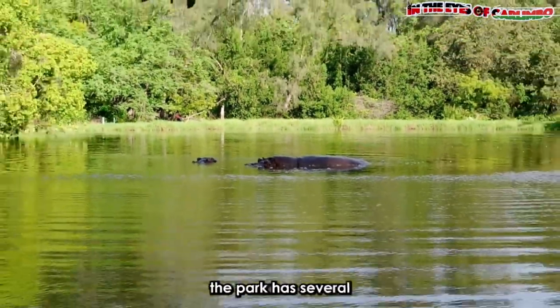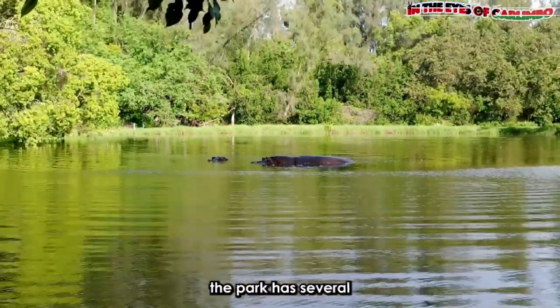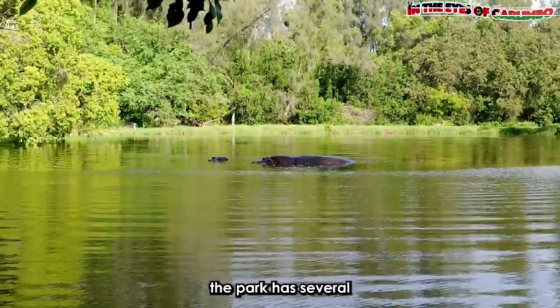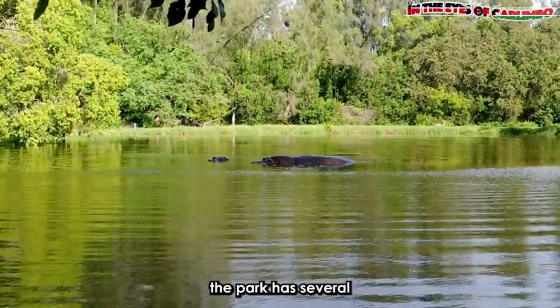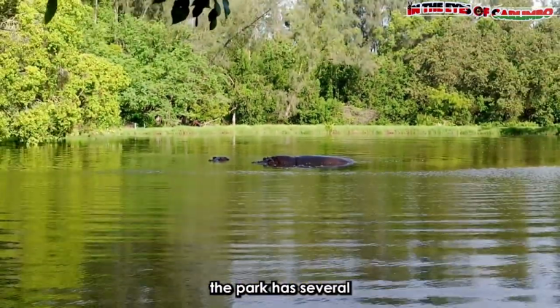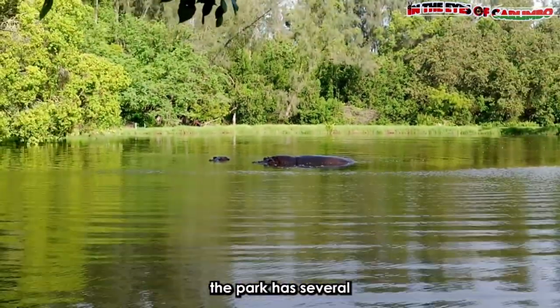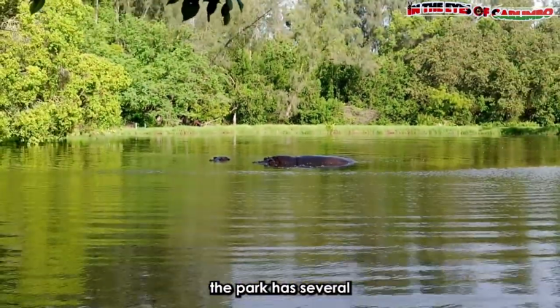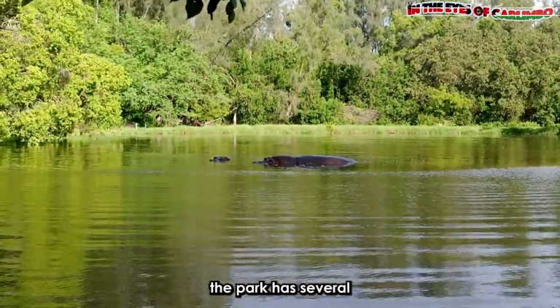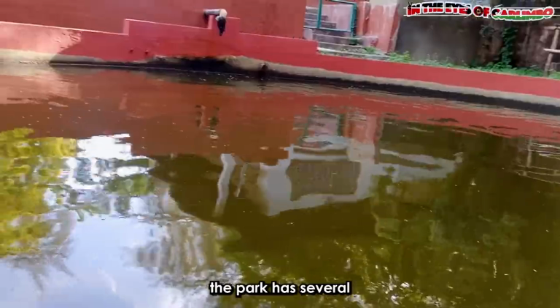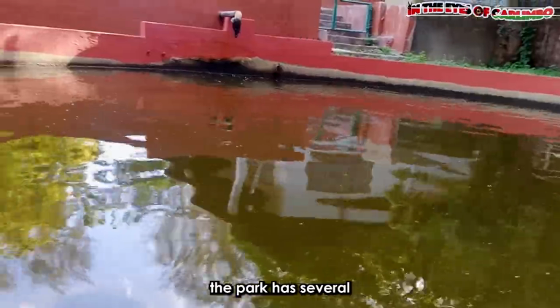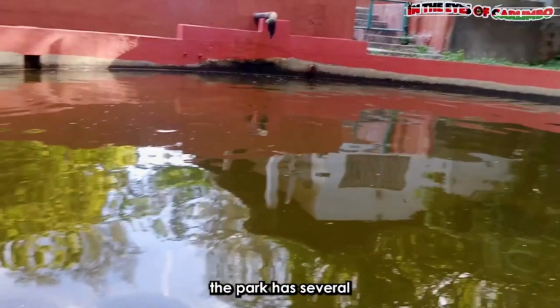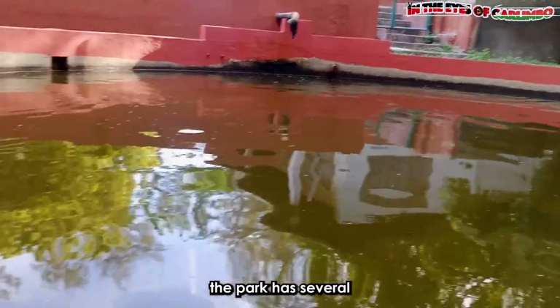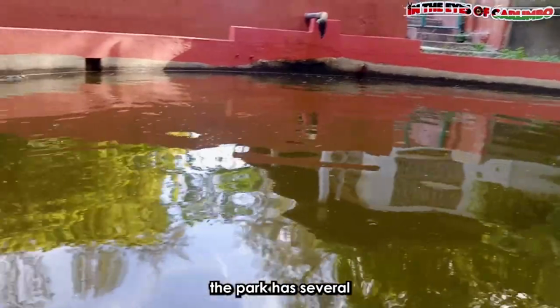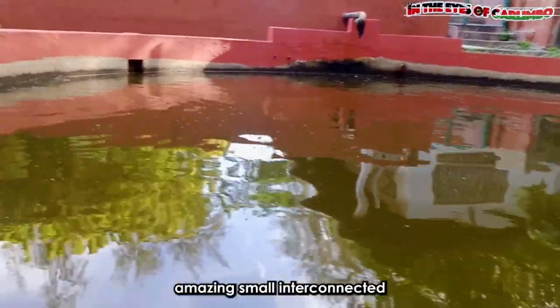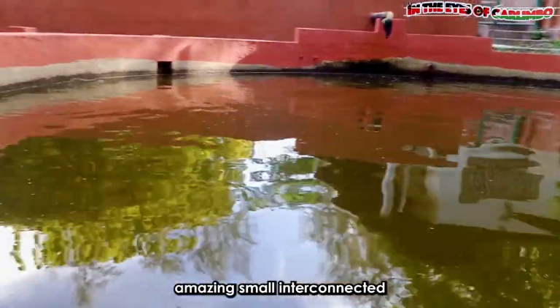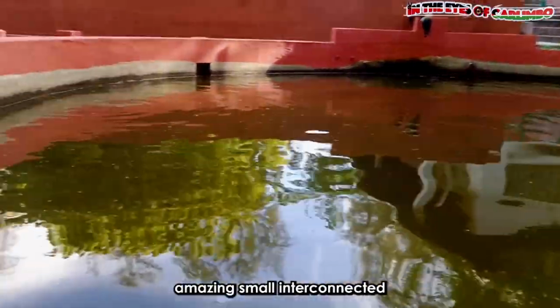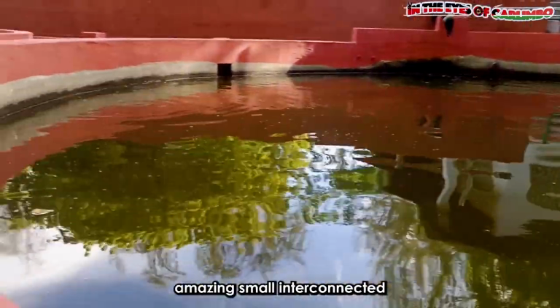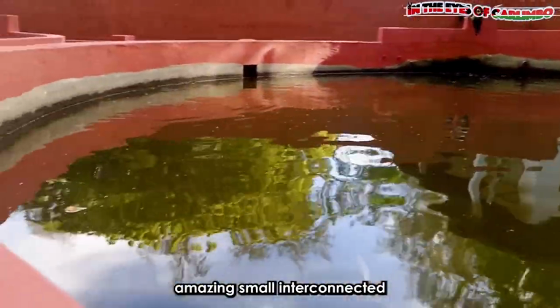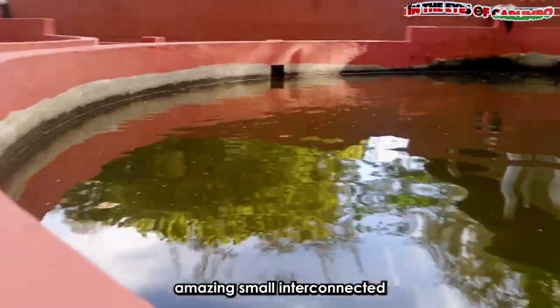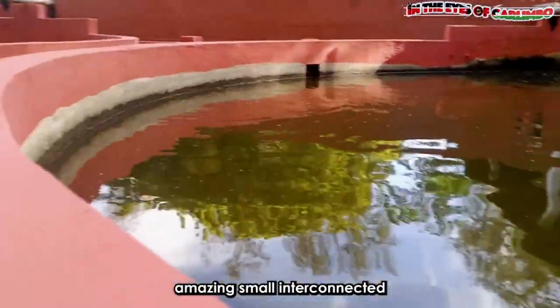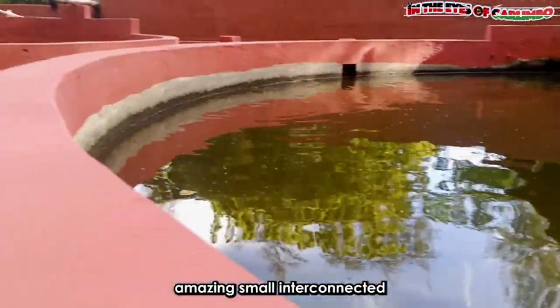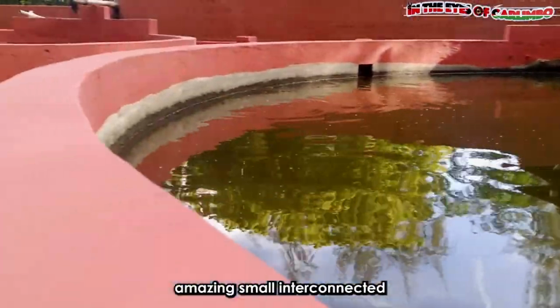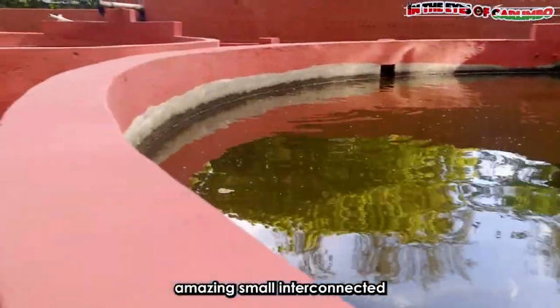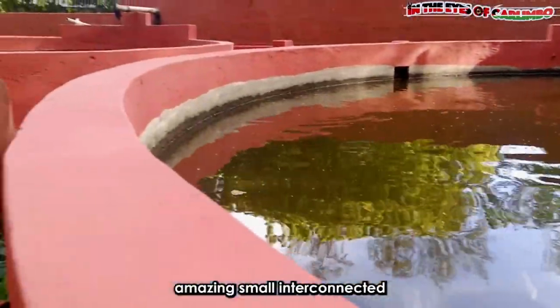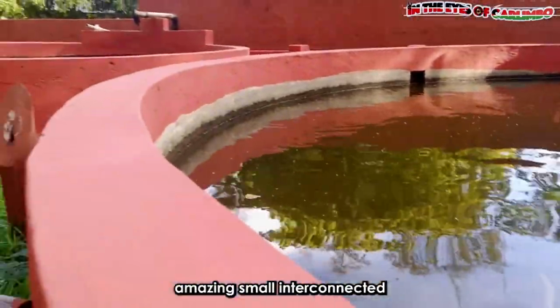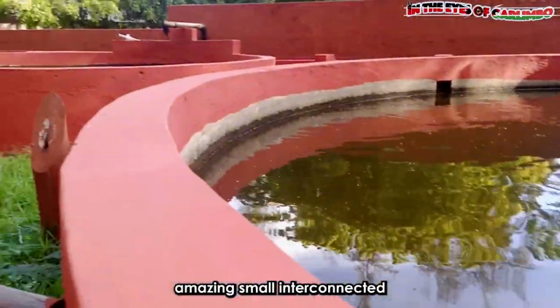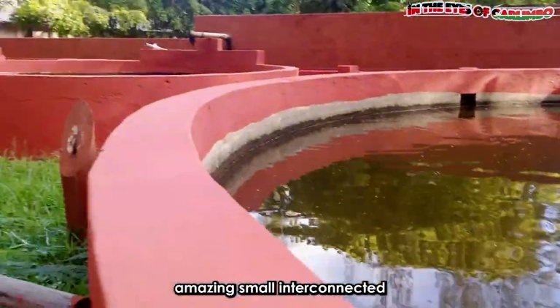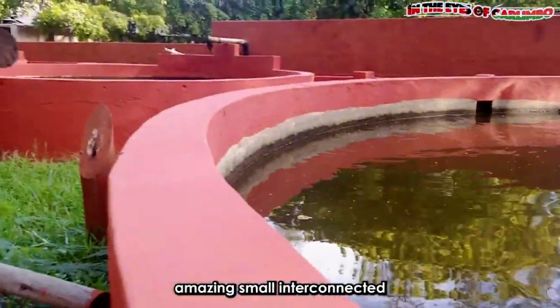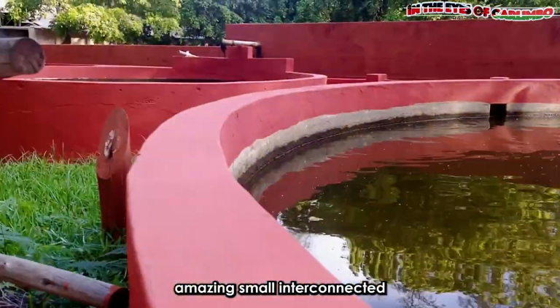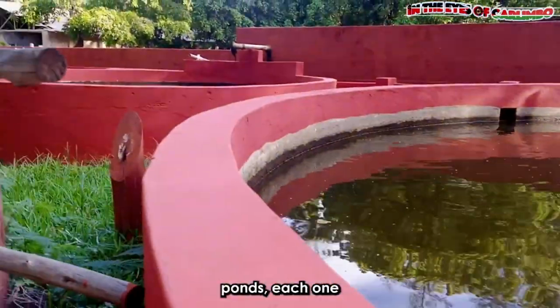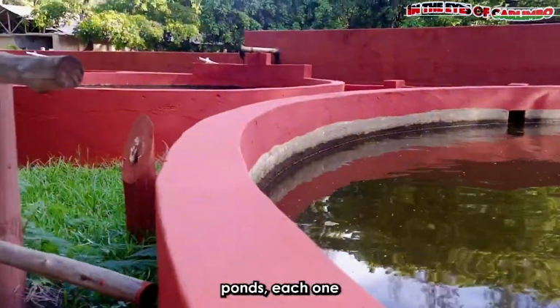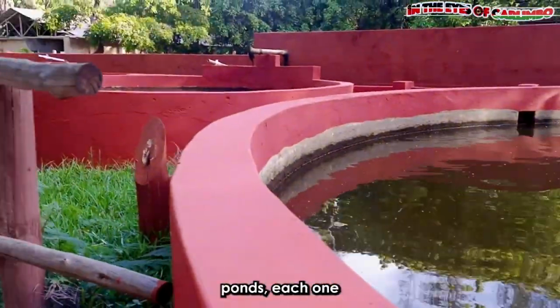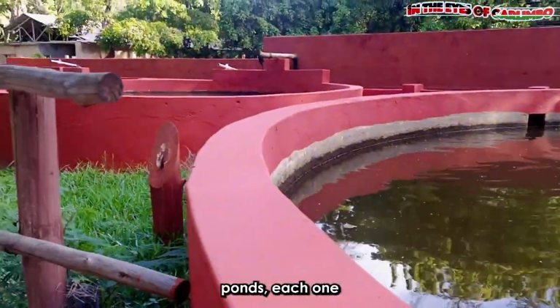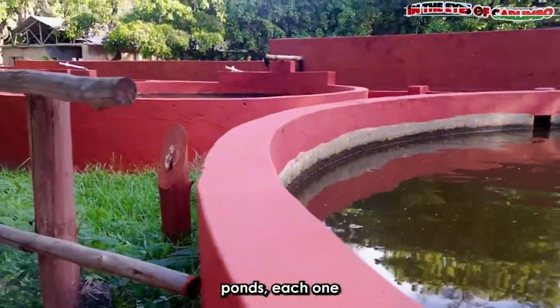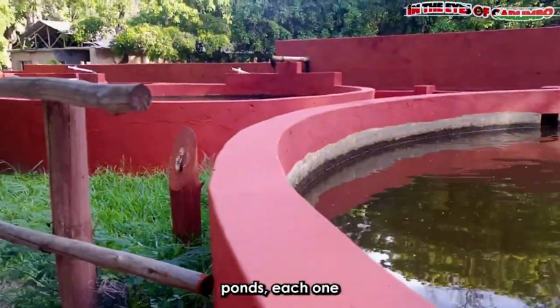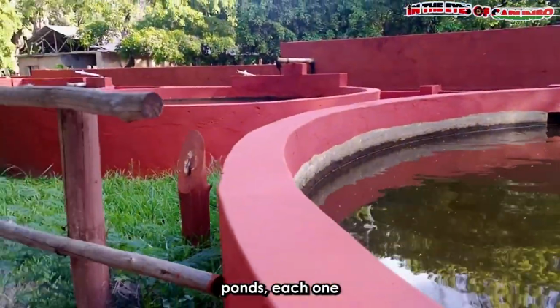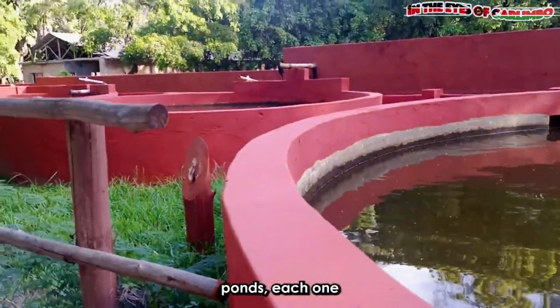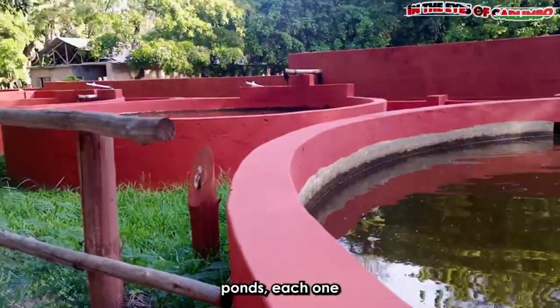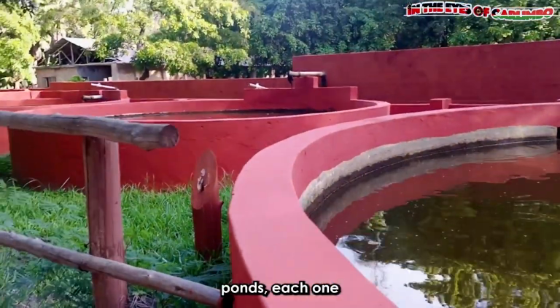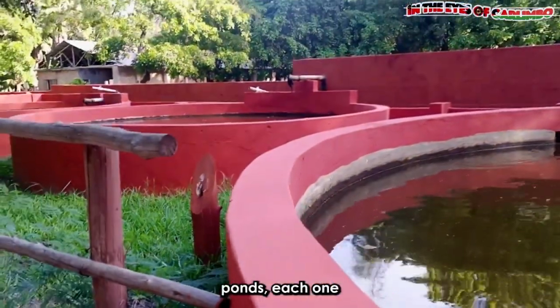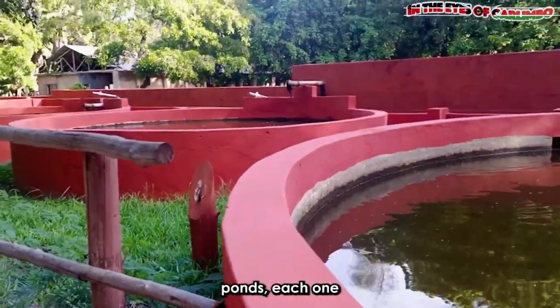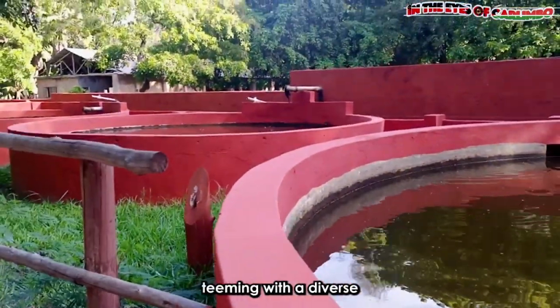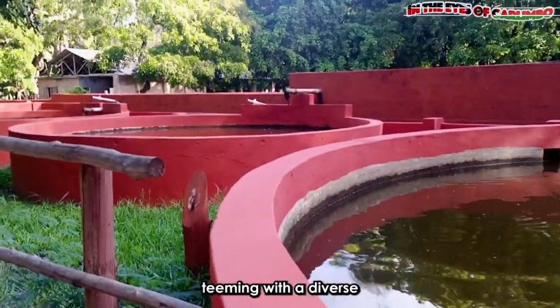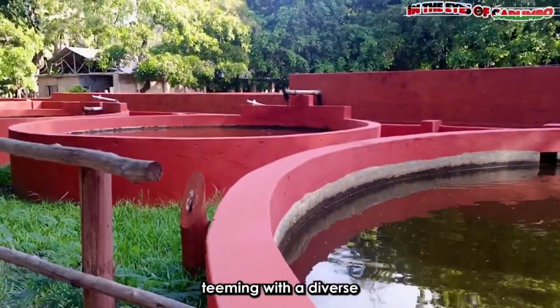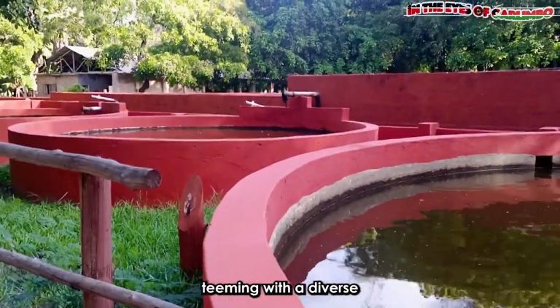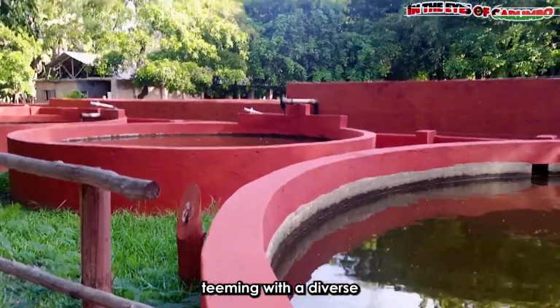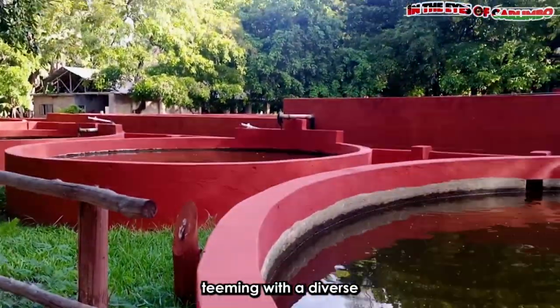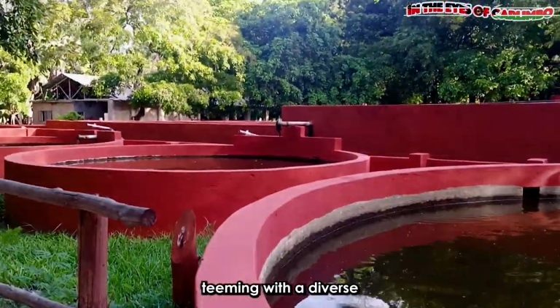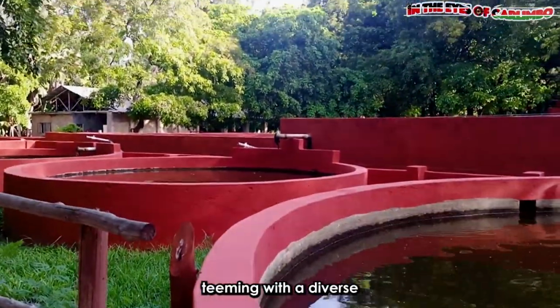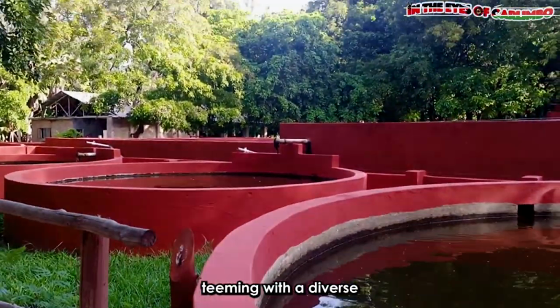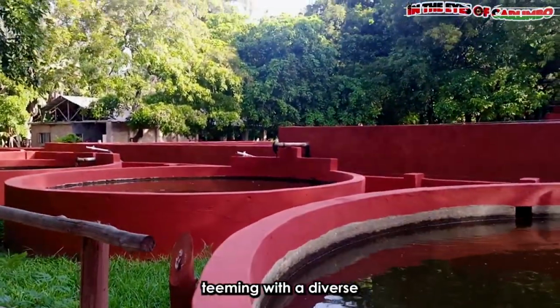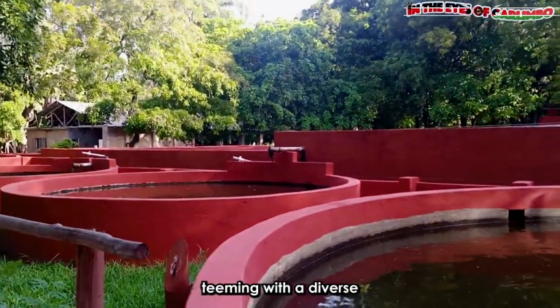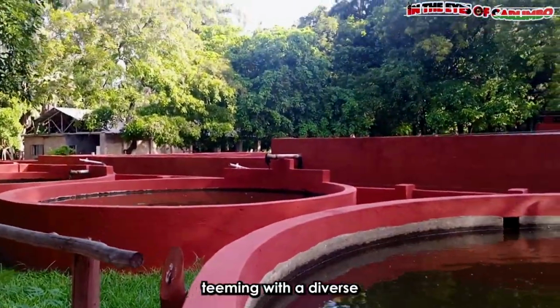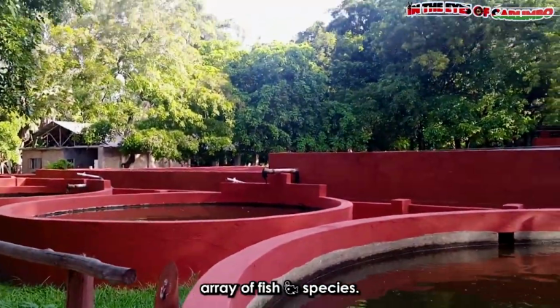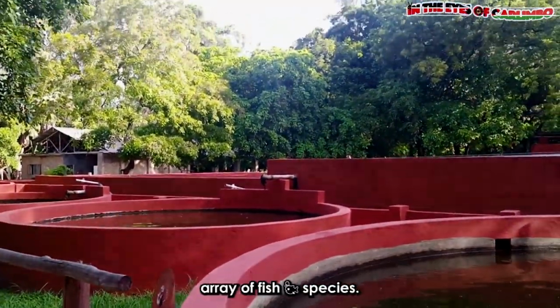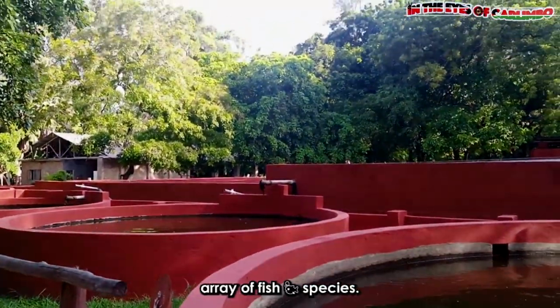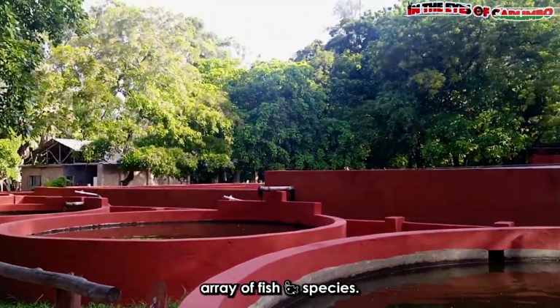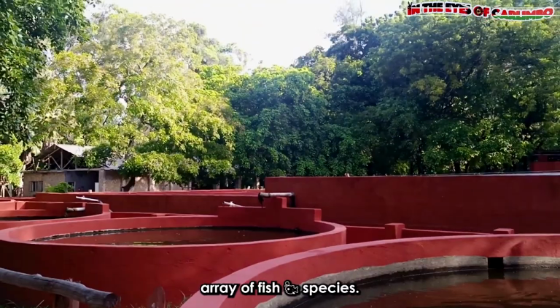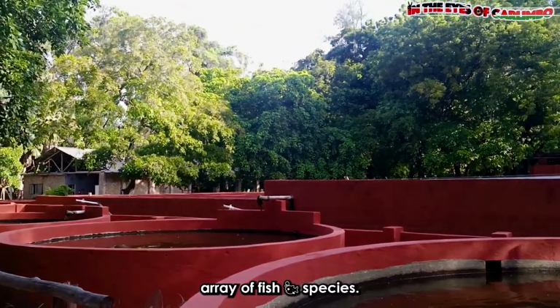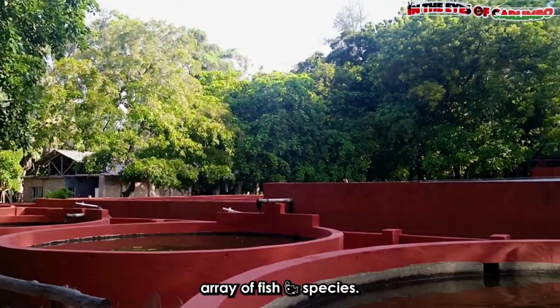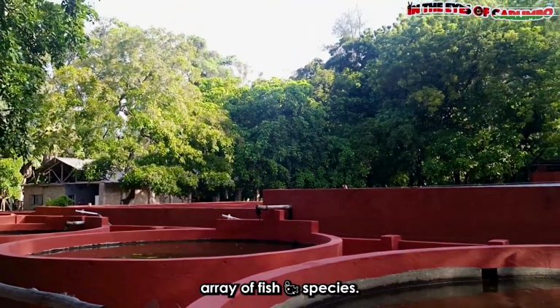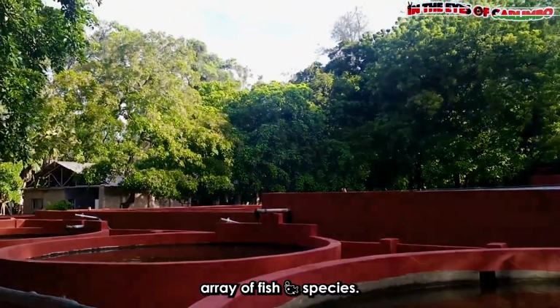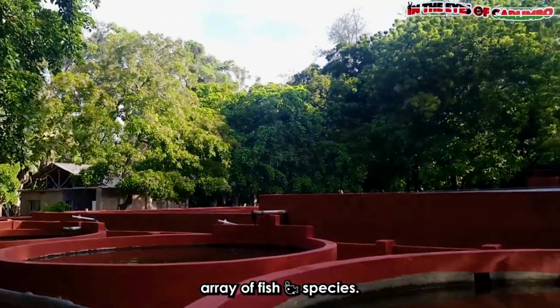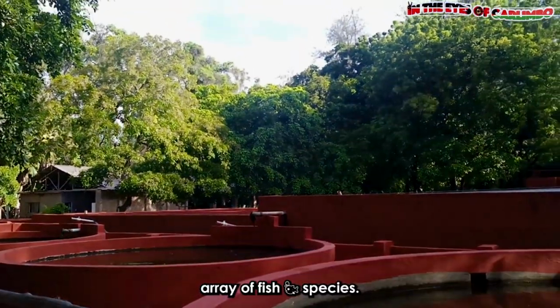In the world of fish, they have packed in several amazing small interconnected ponds, each one teeming with a diverse array of fish species.